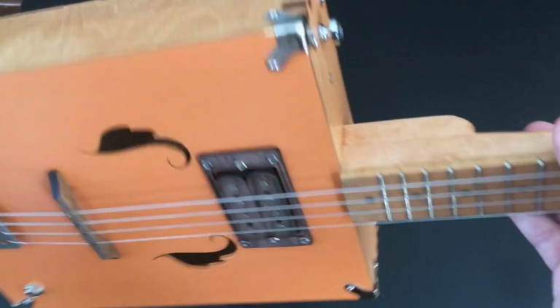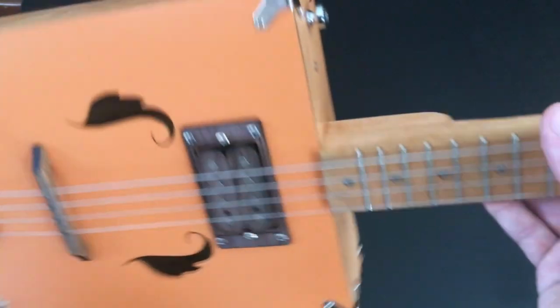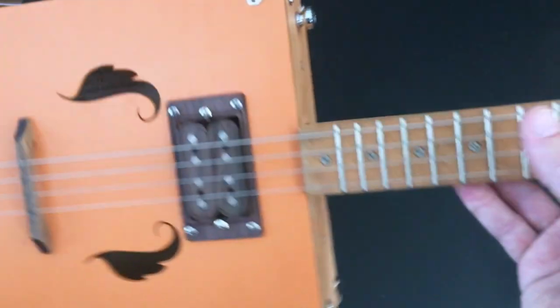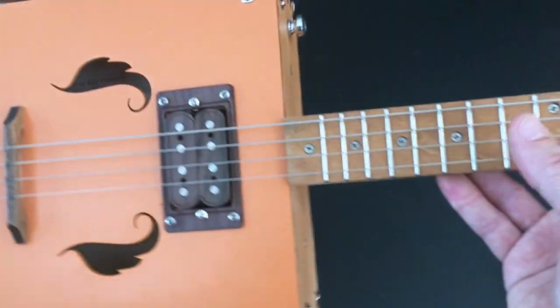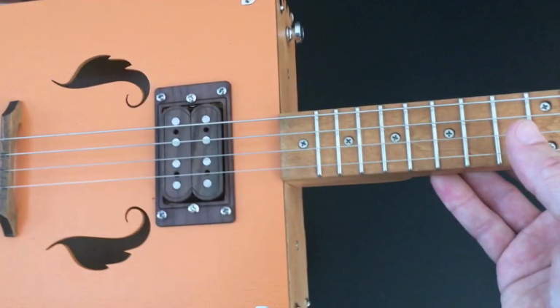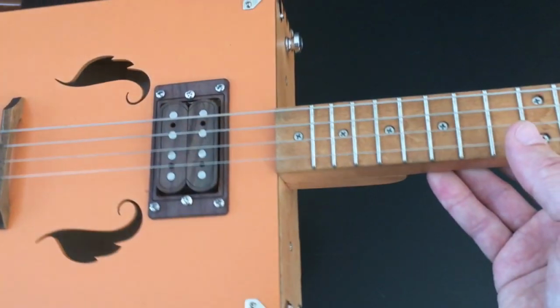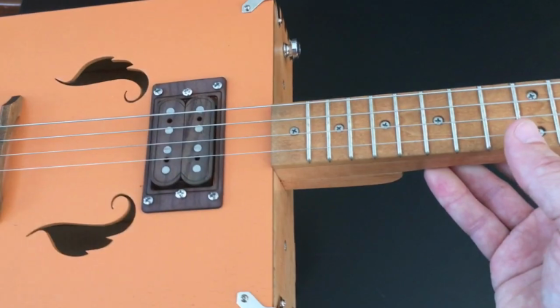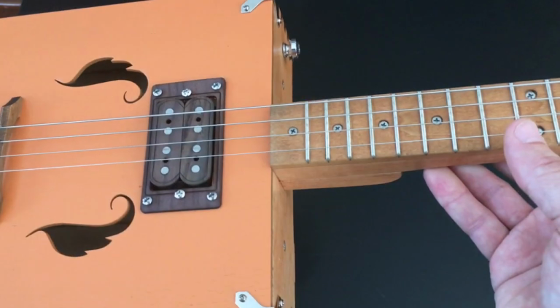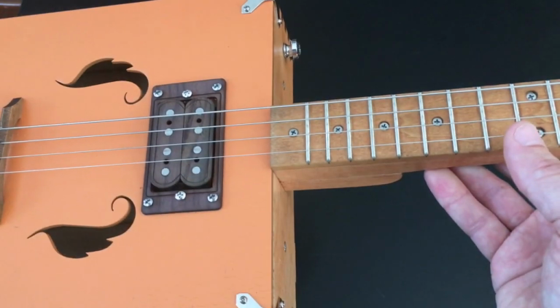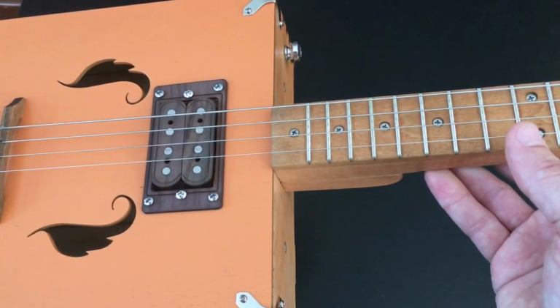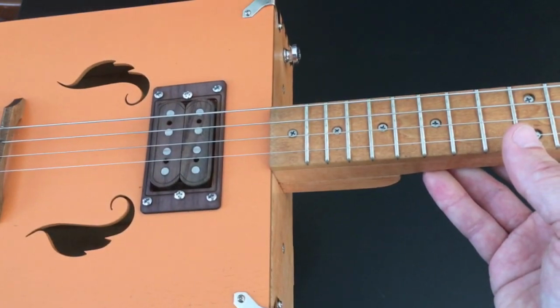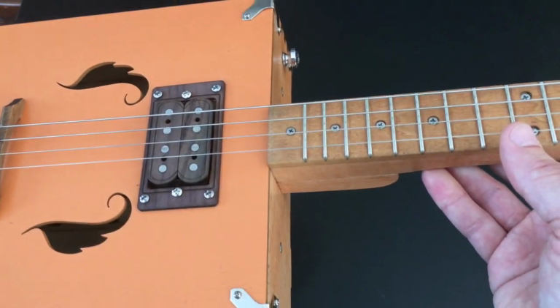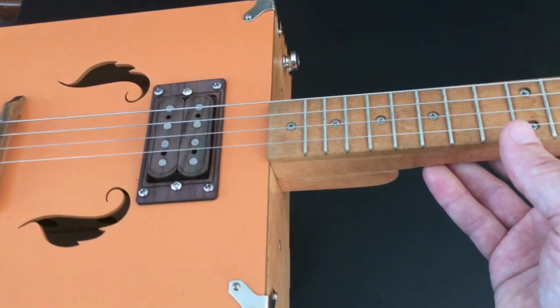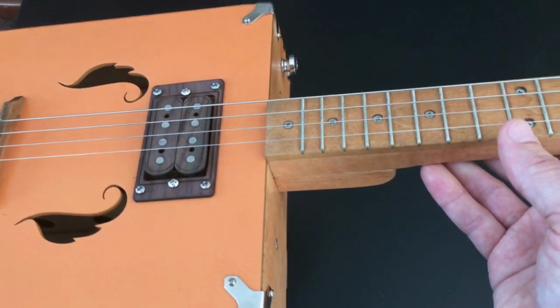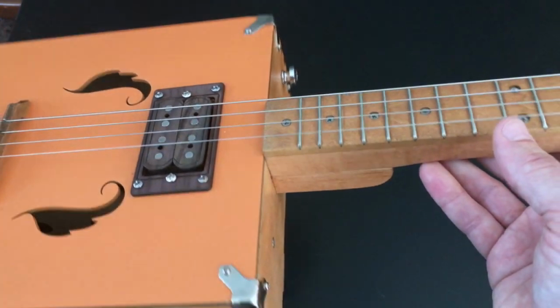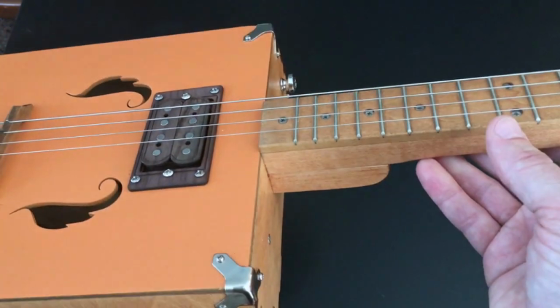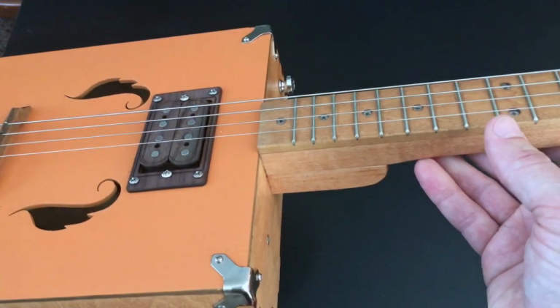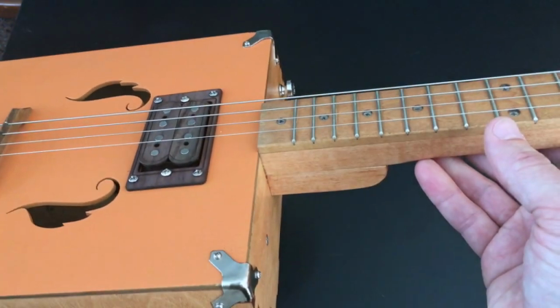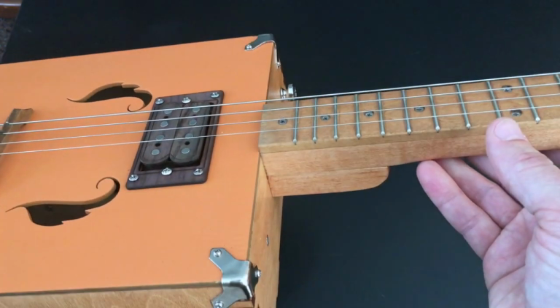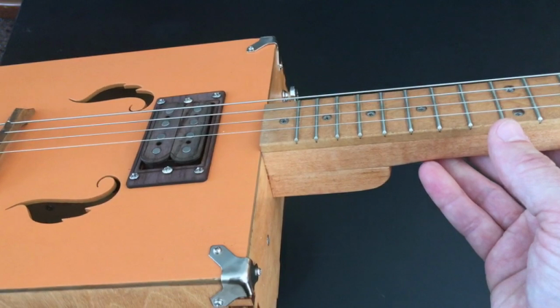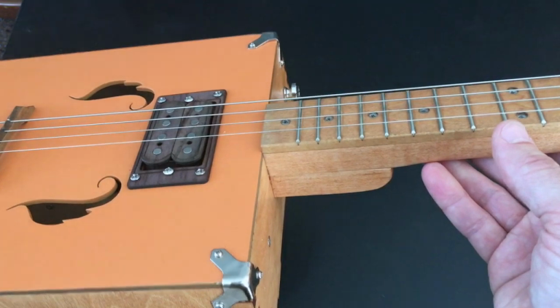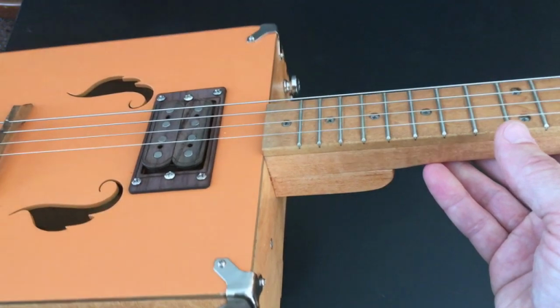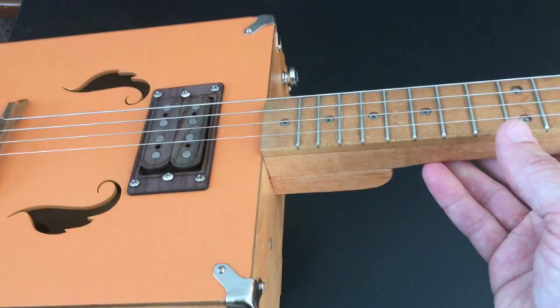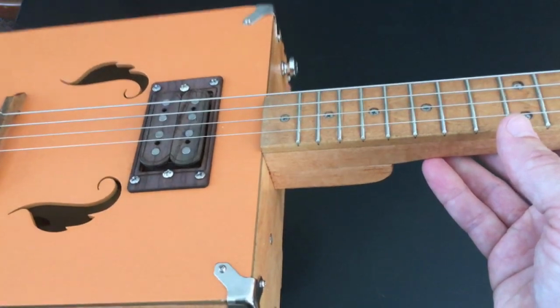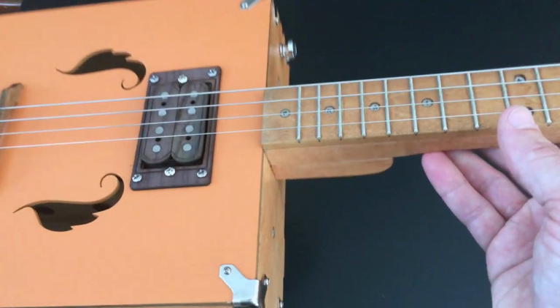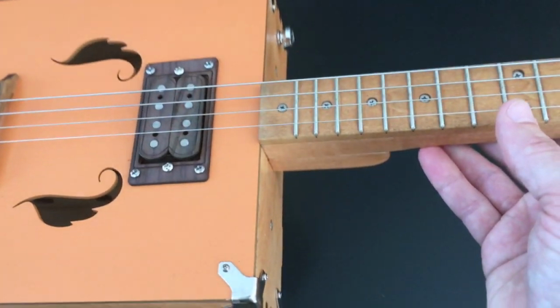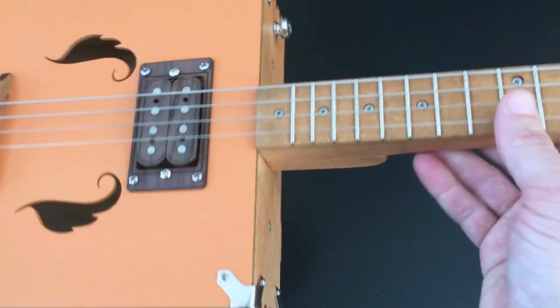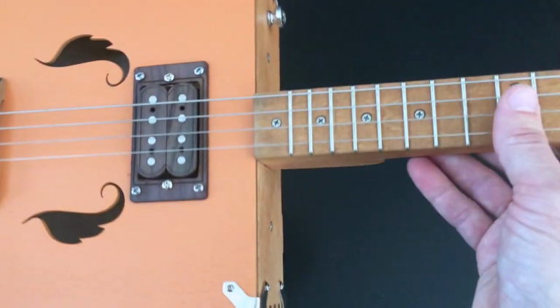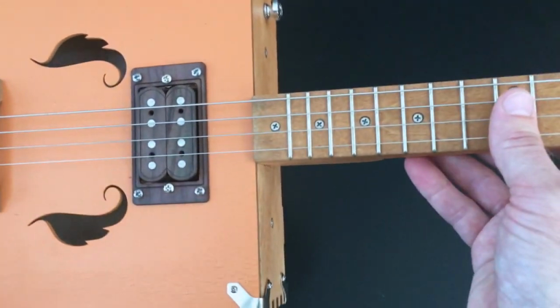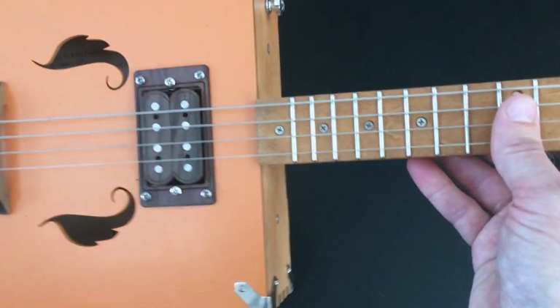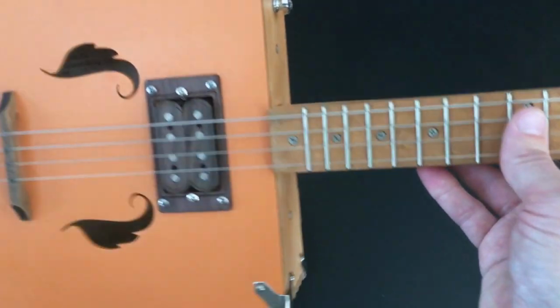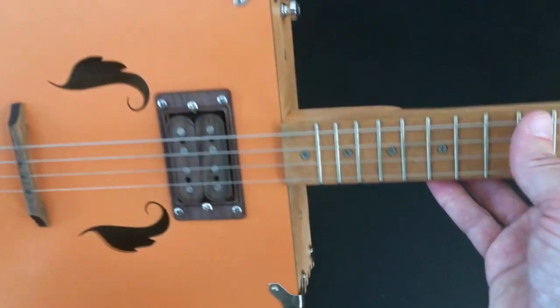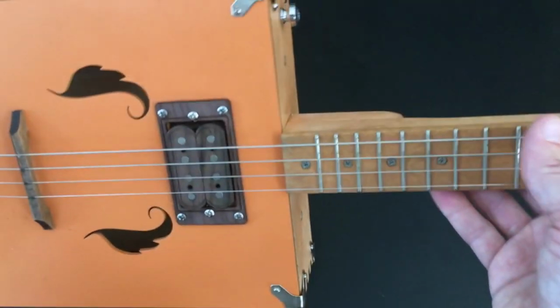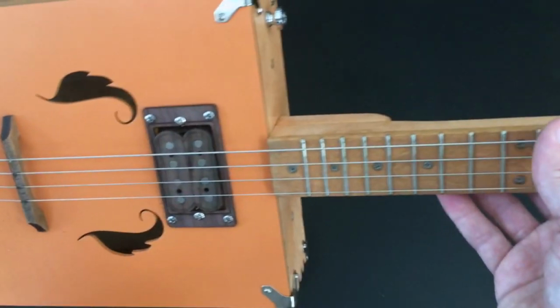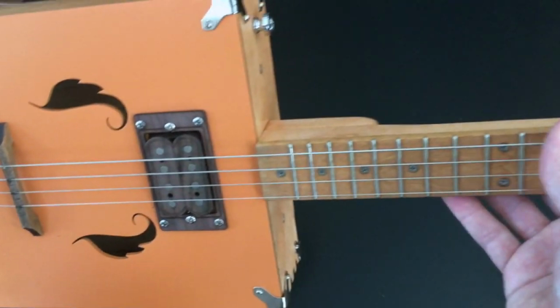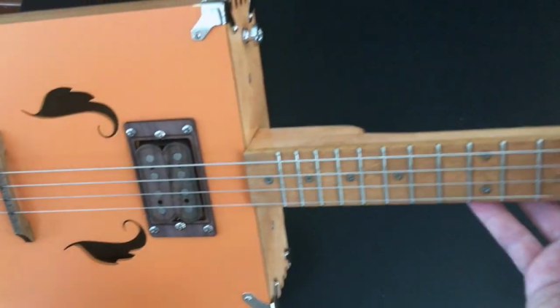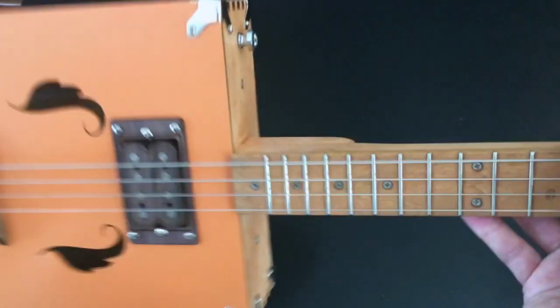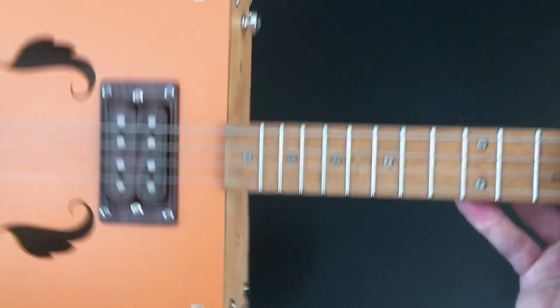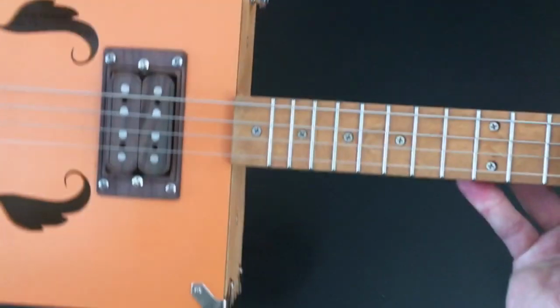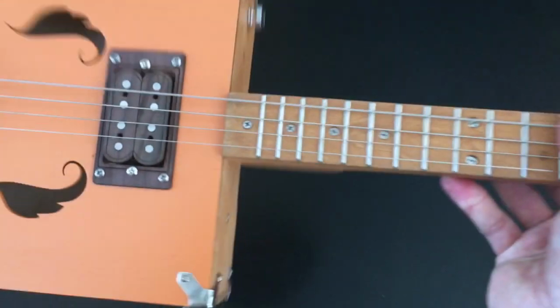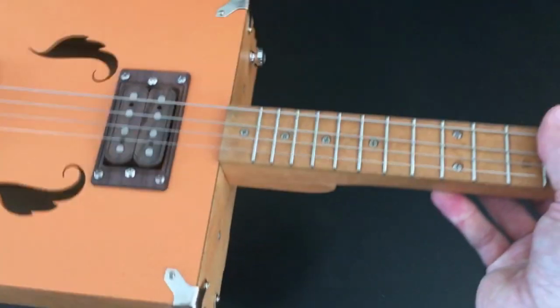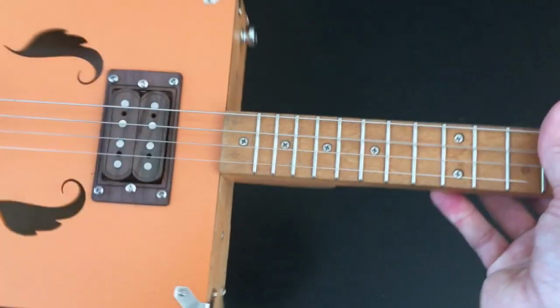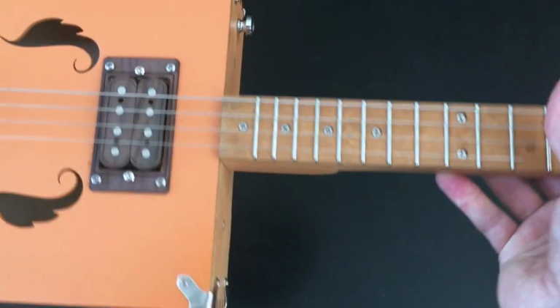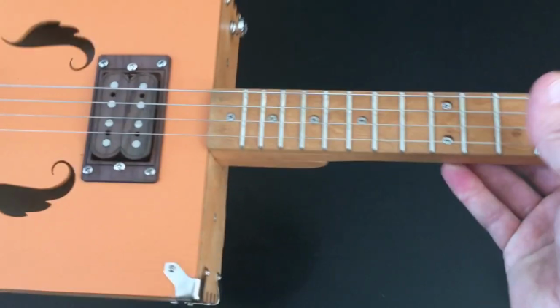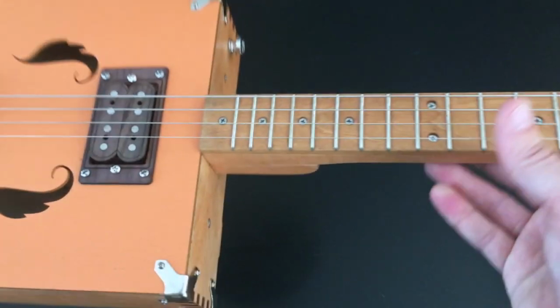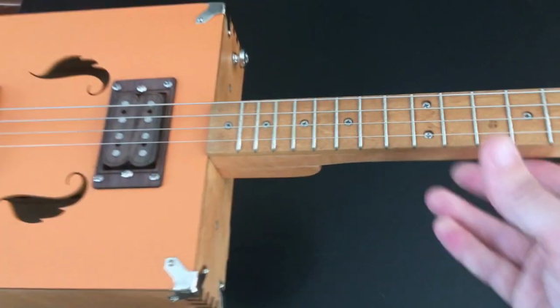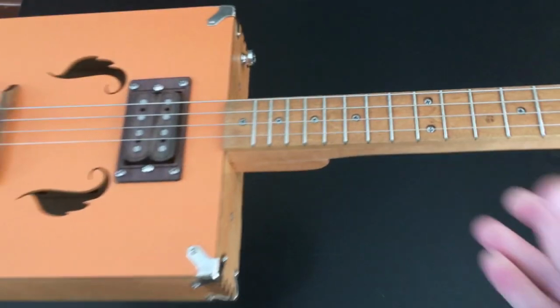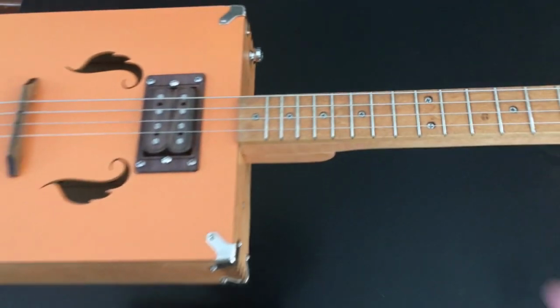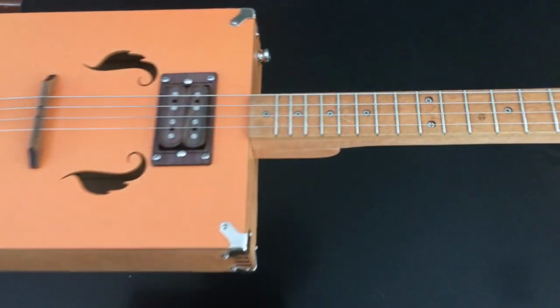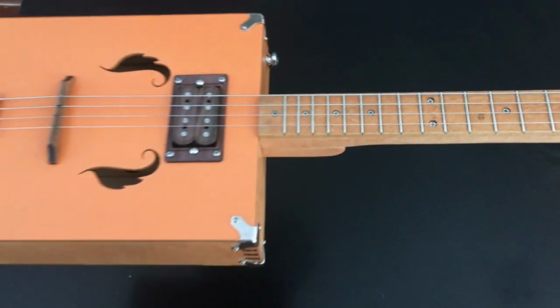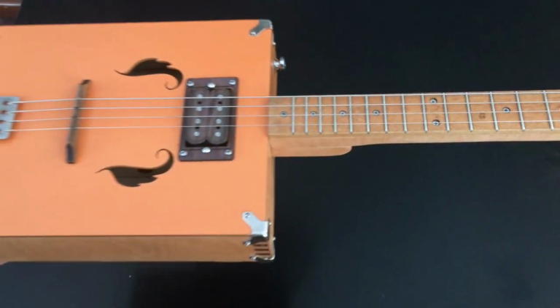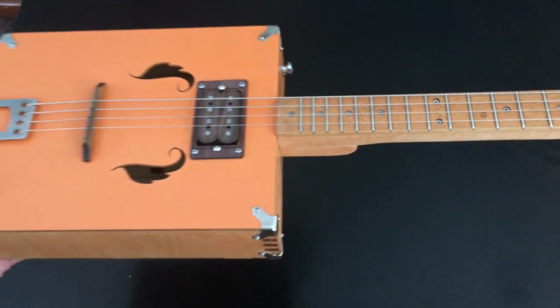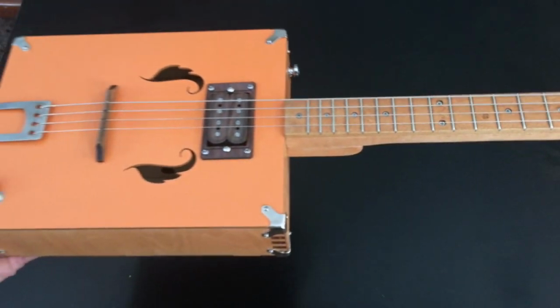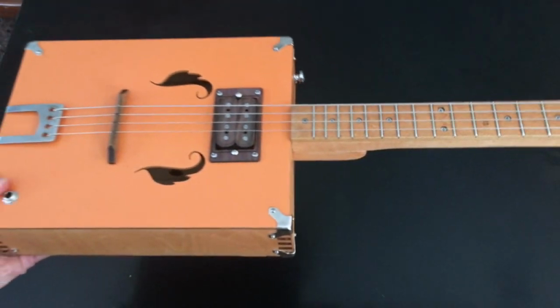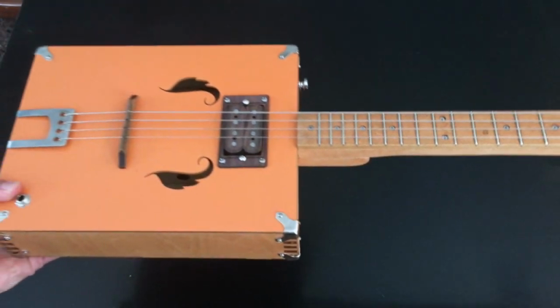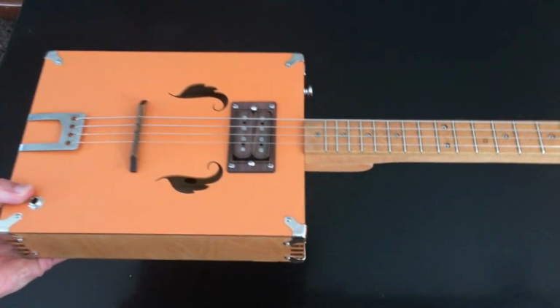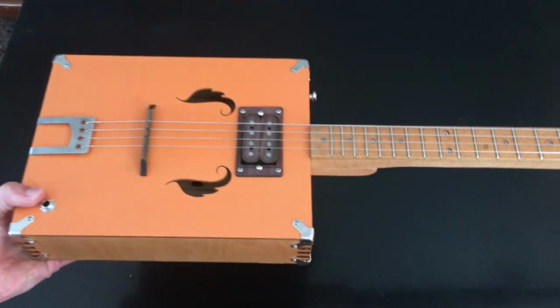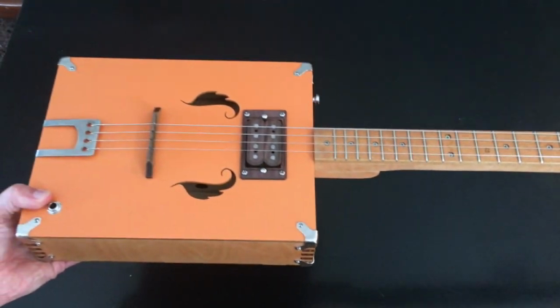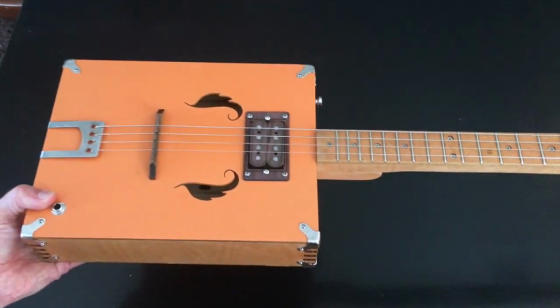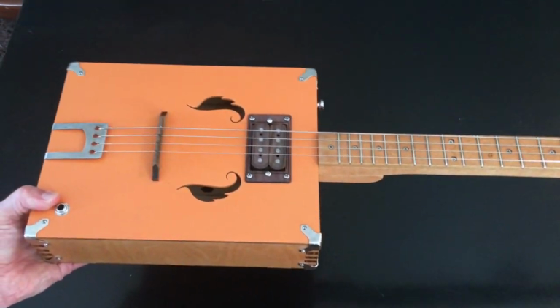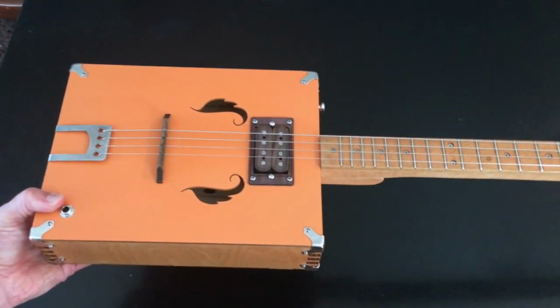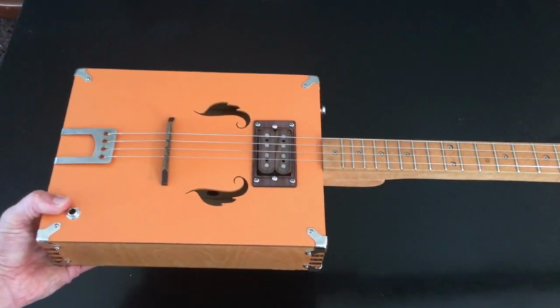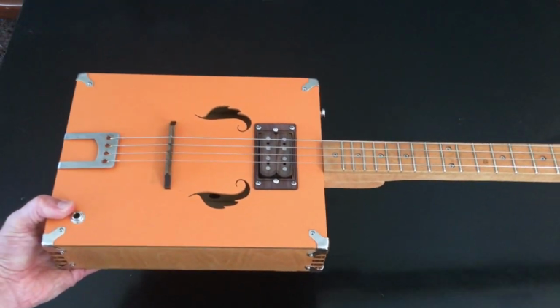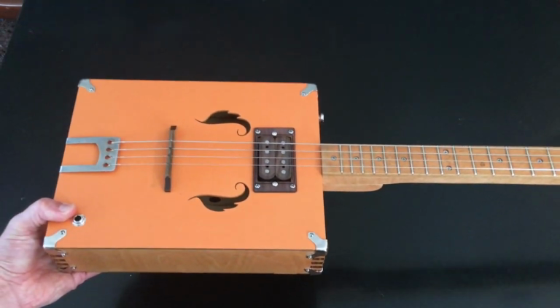That said, it doesn't seem to affect anything — it sounds really good plugged in, and it actually sounds great acoustic as well.